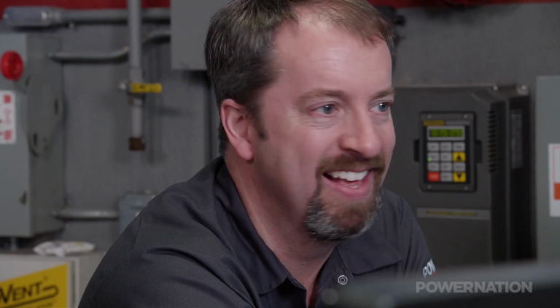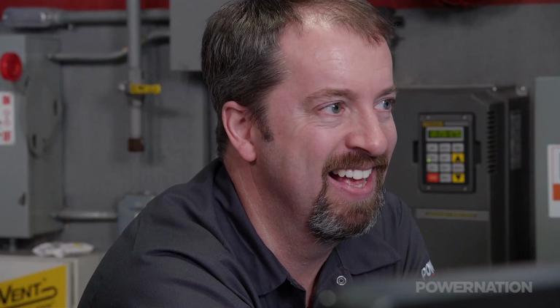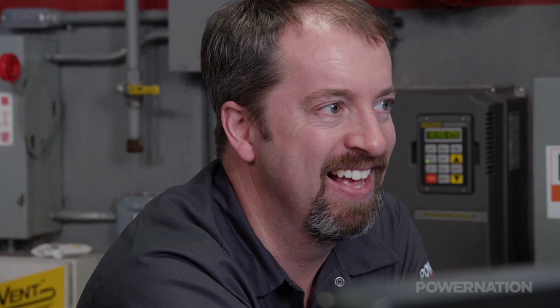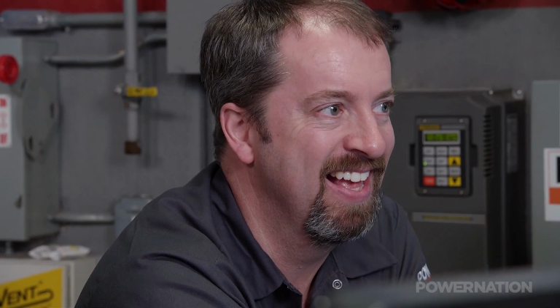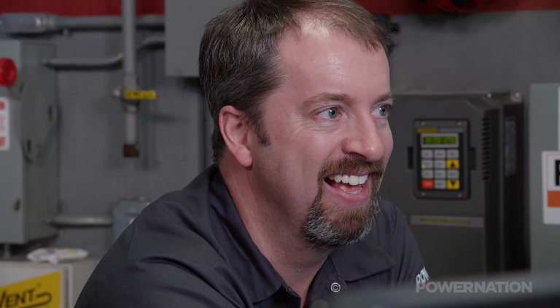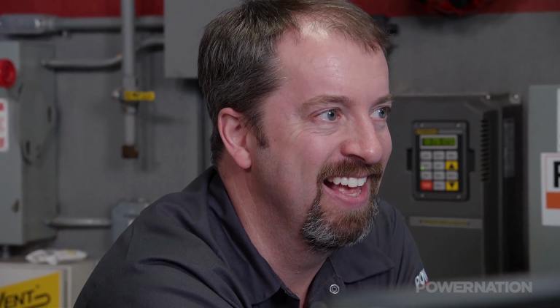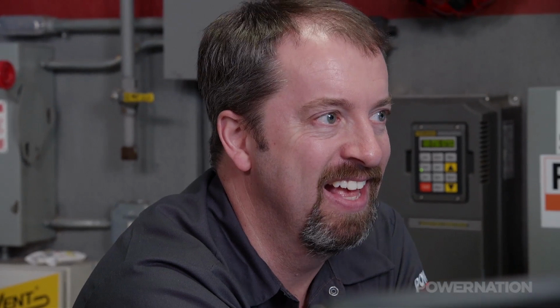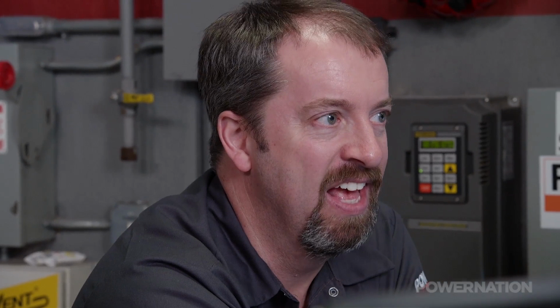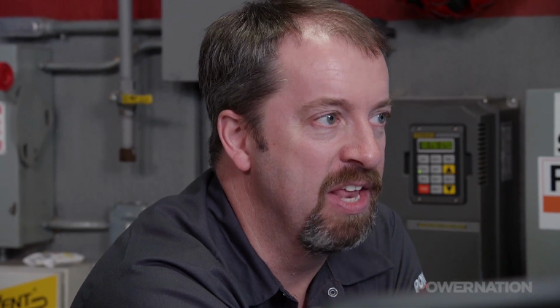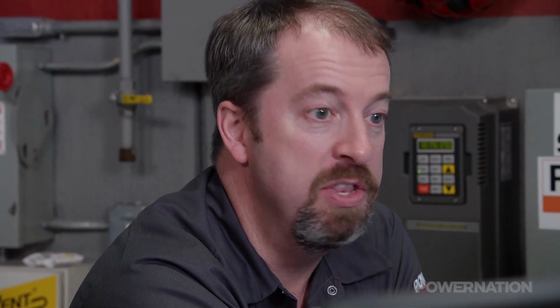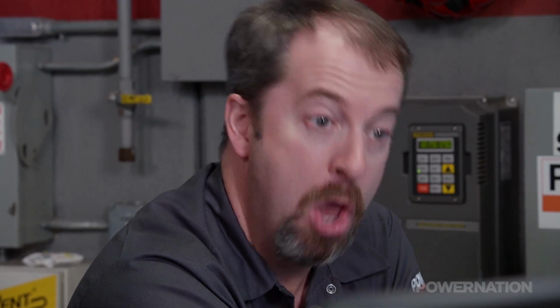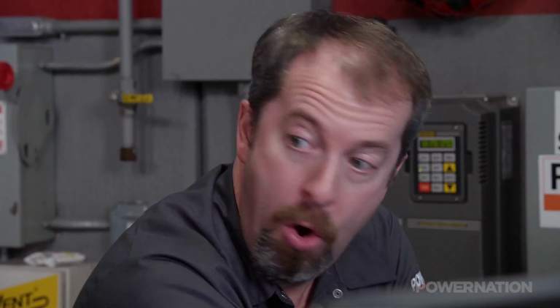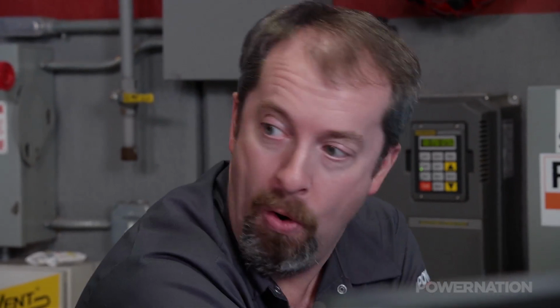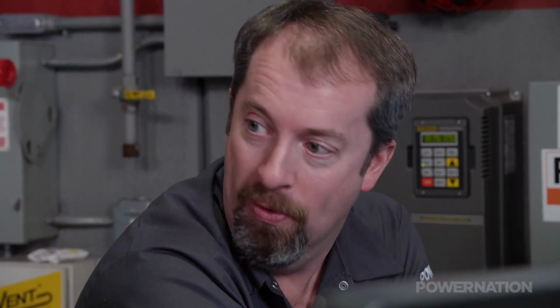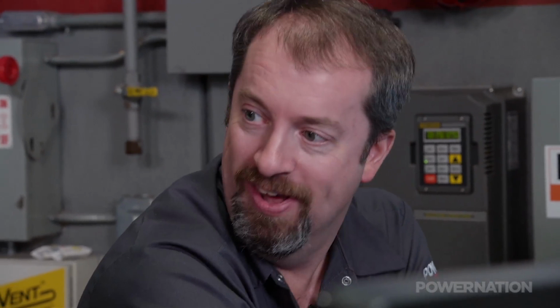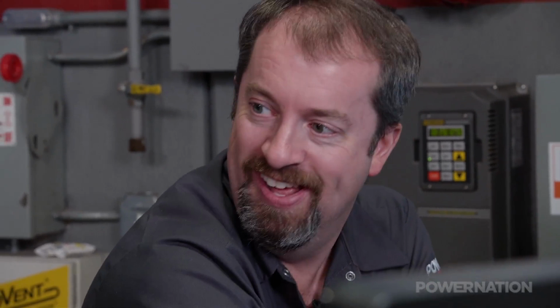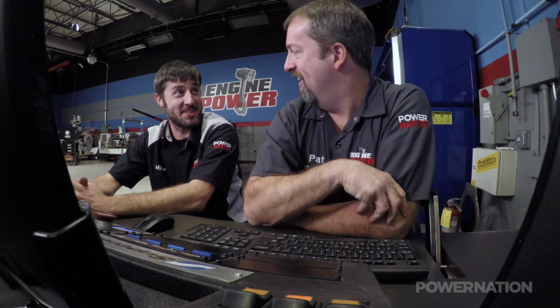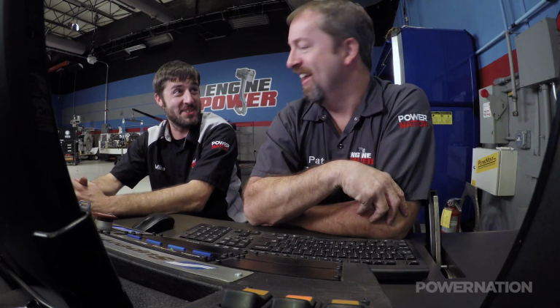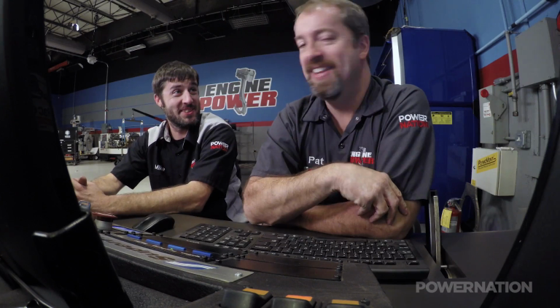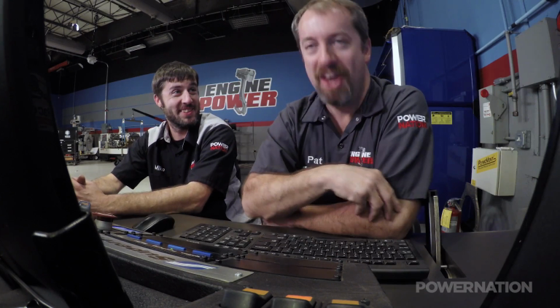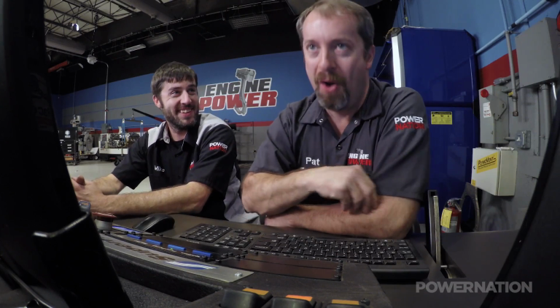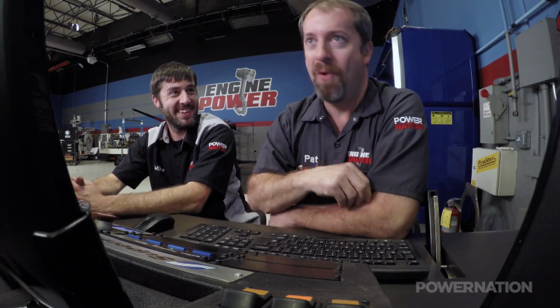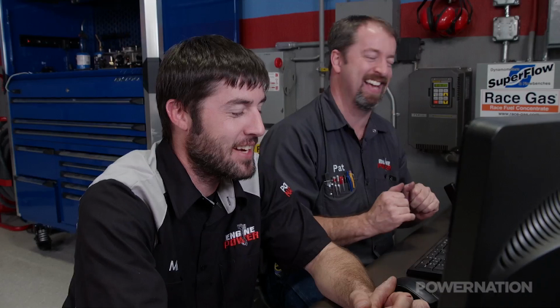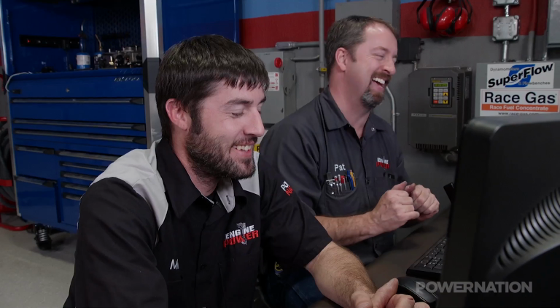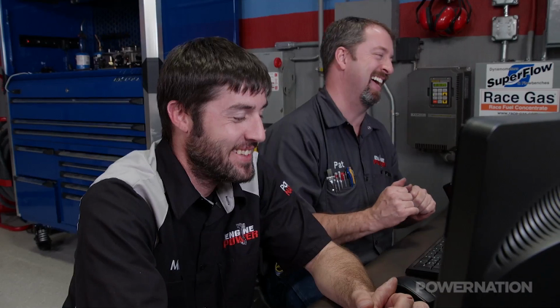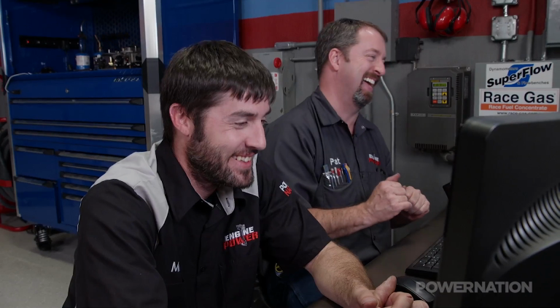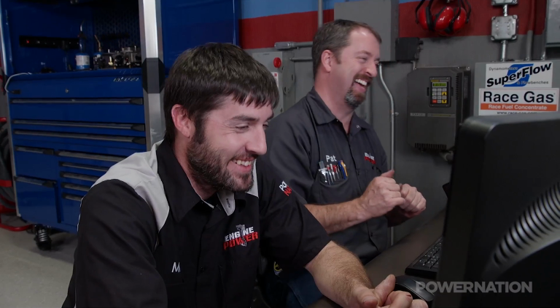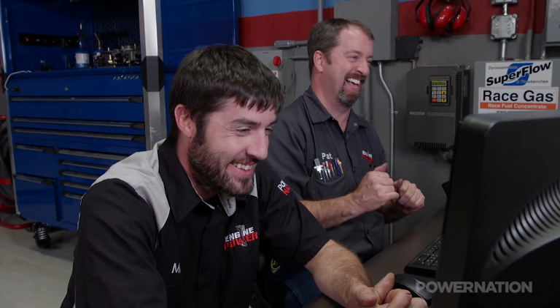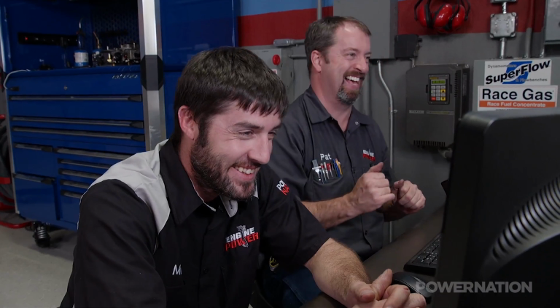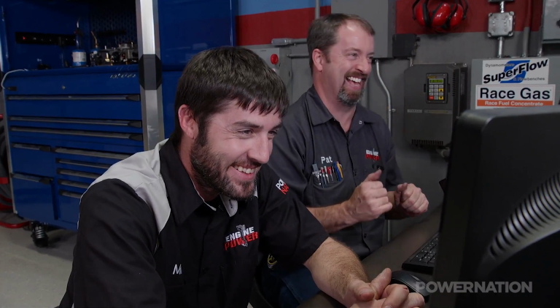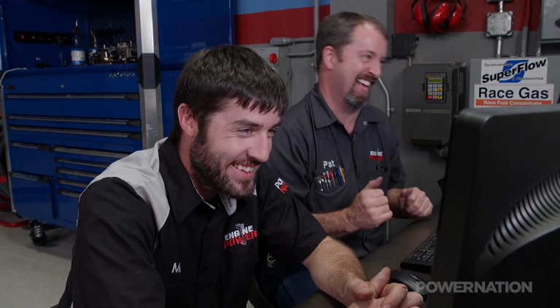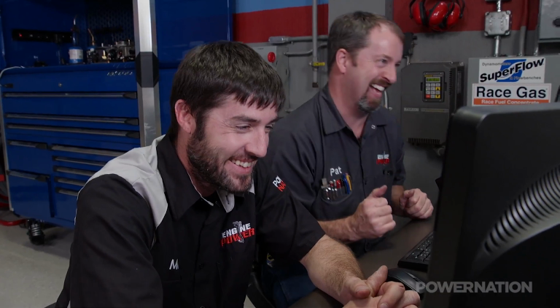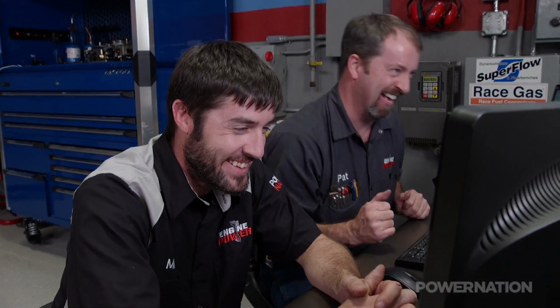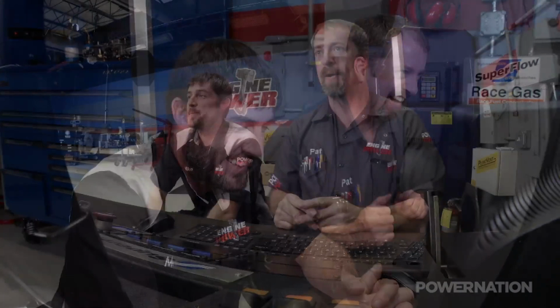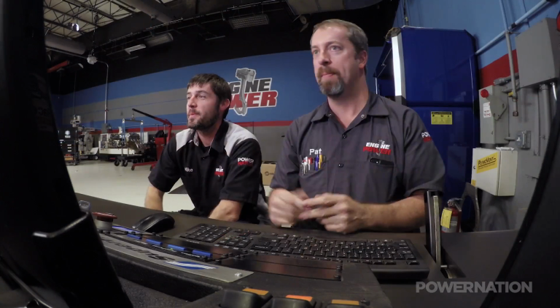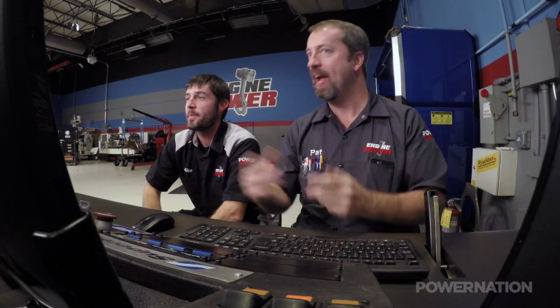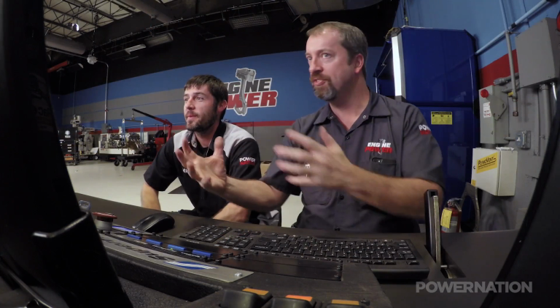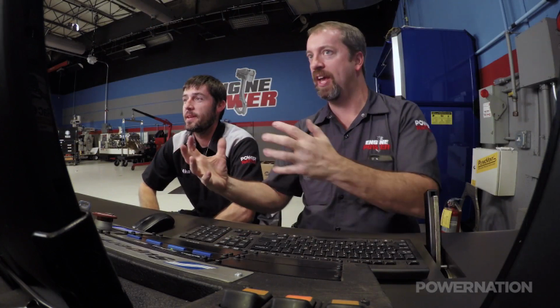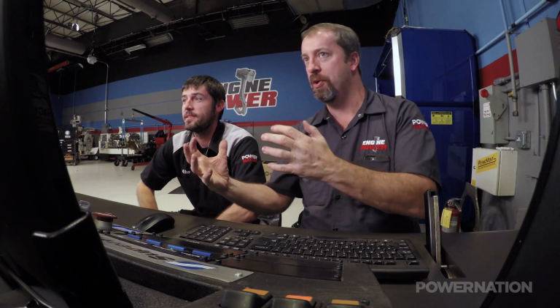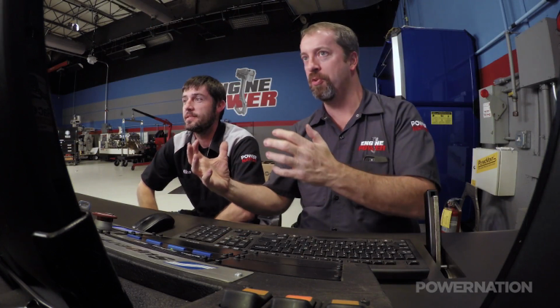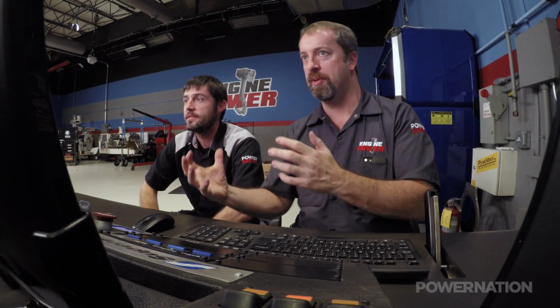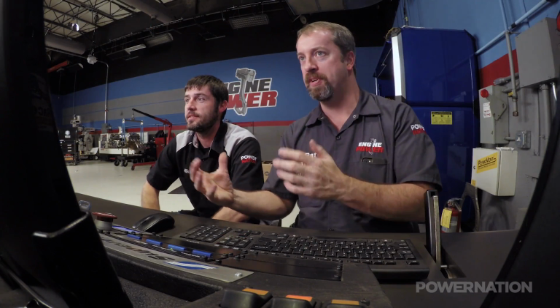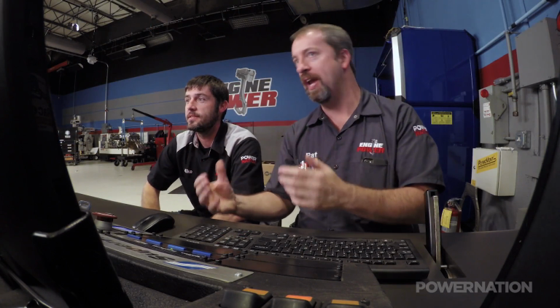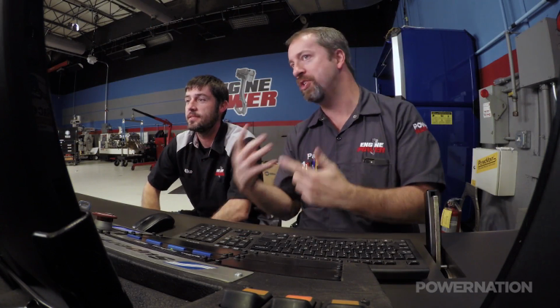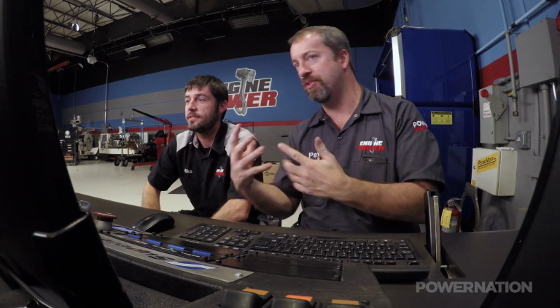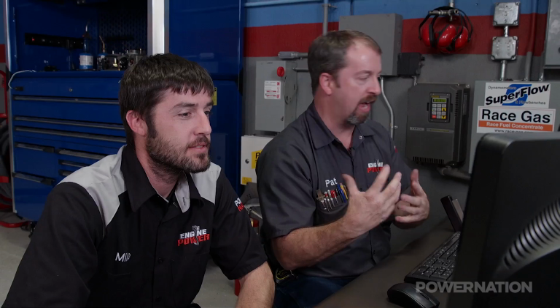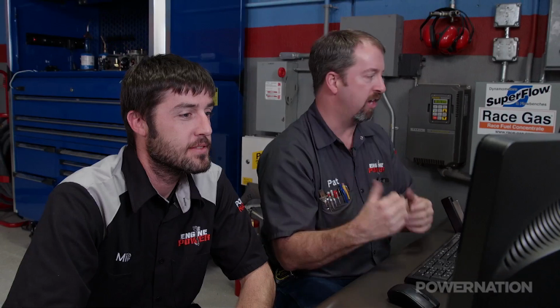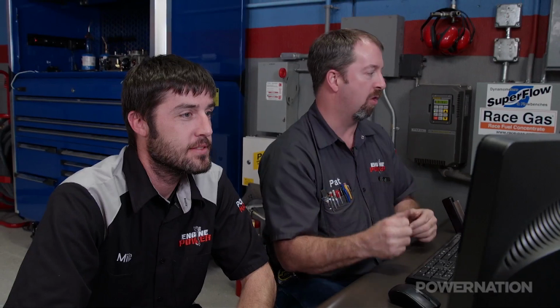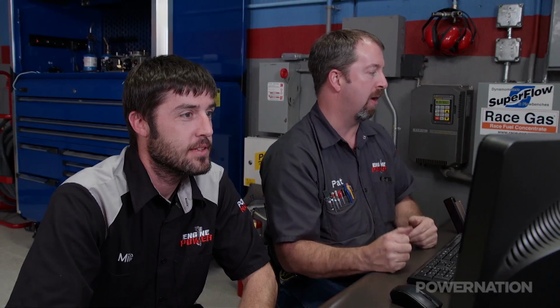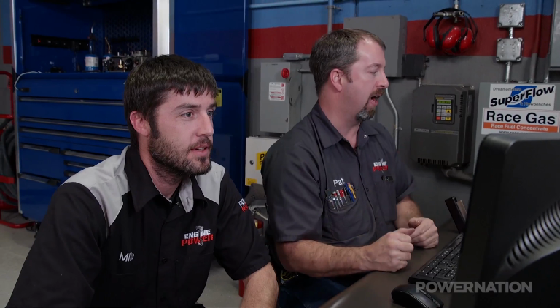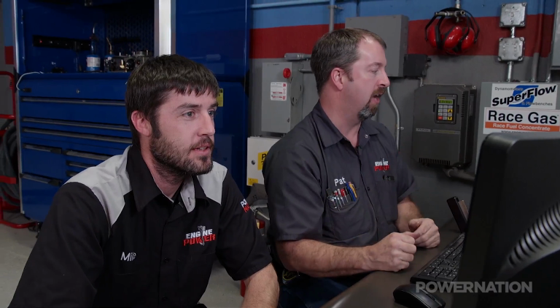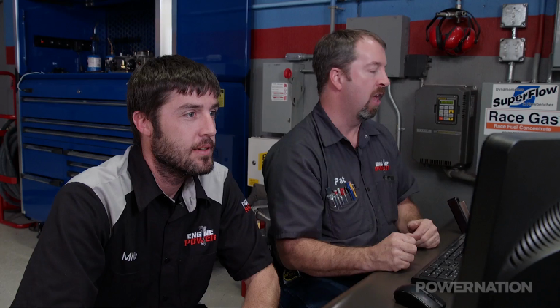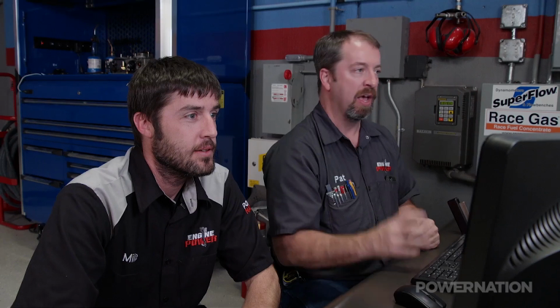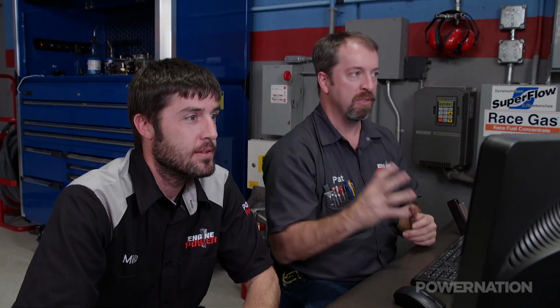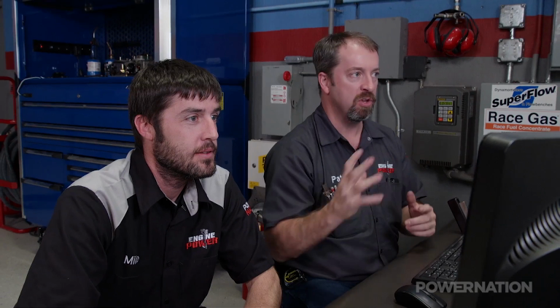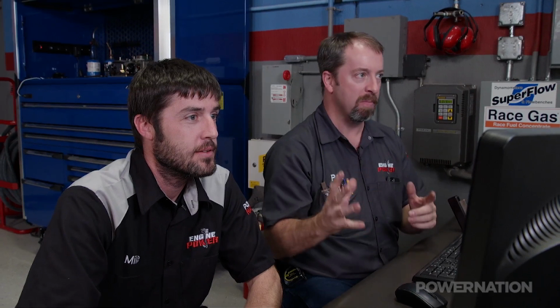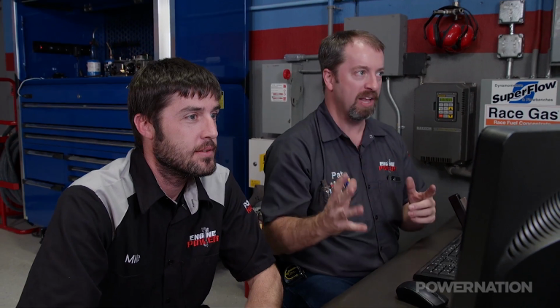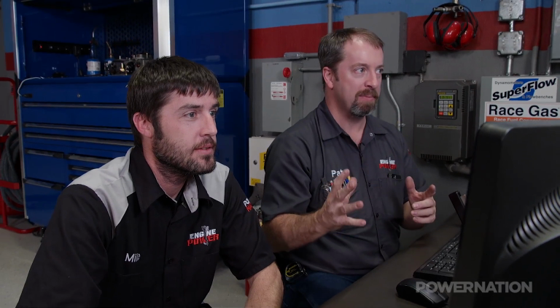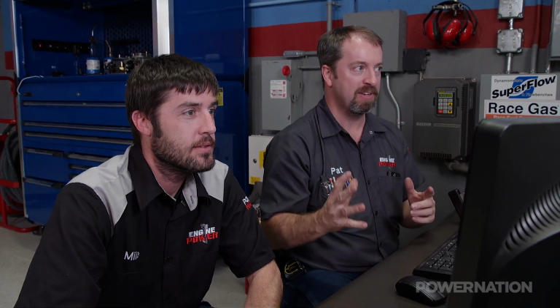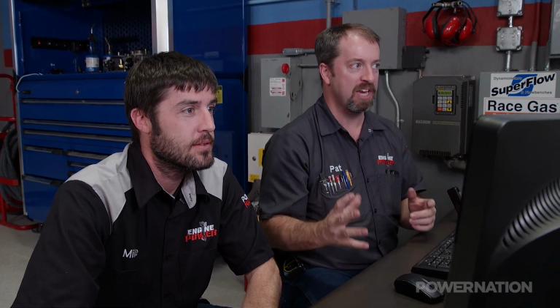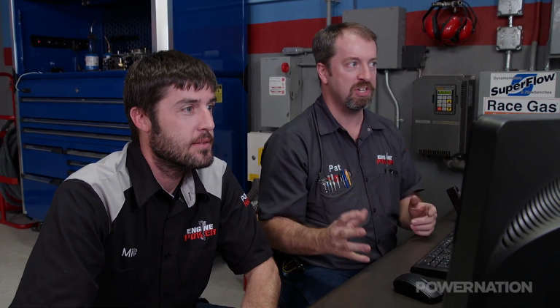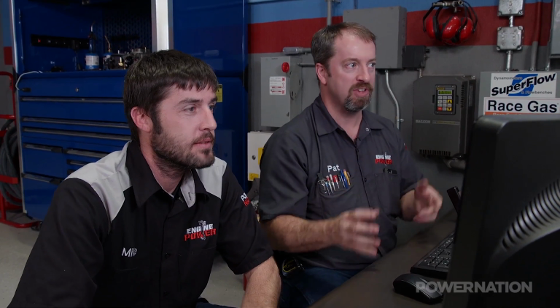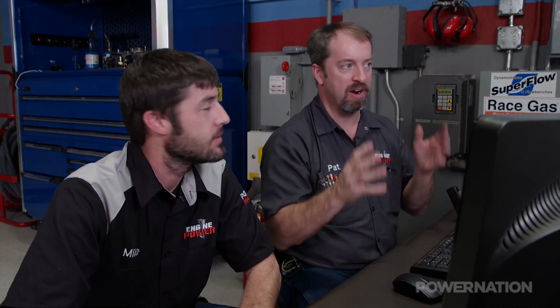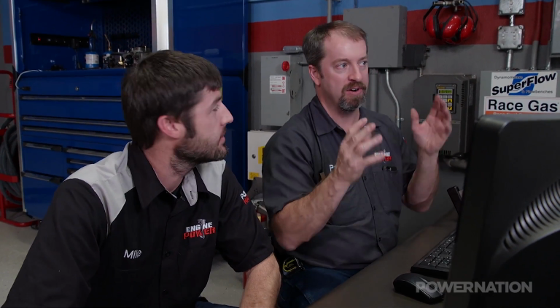You ever water ski? No. You want to? No. A man's got to know his limitations and I know mine.